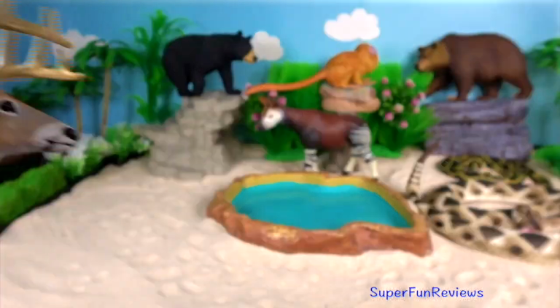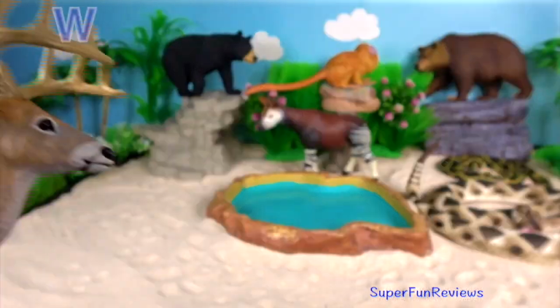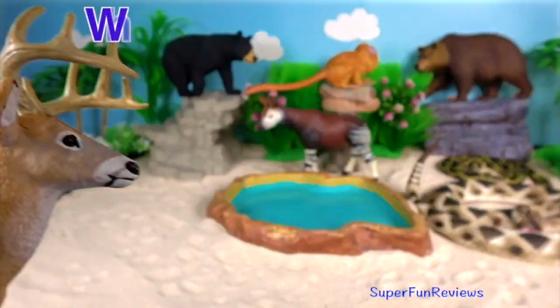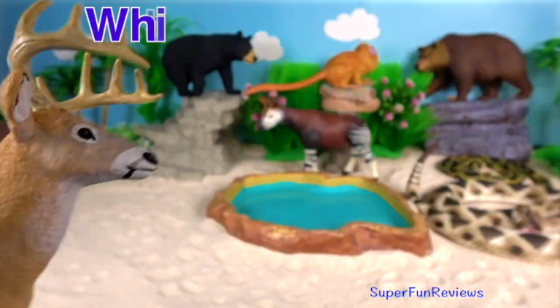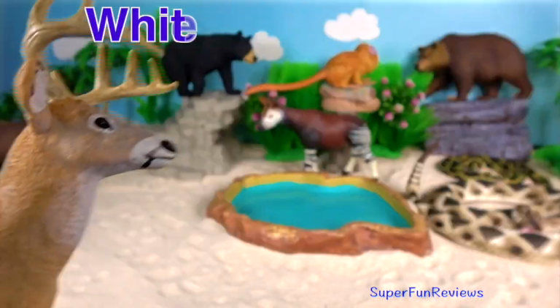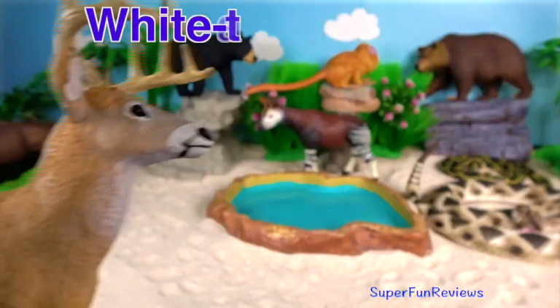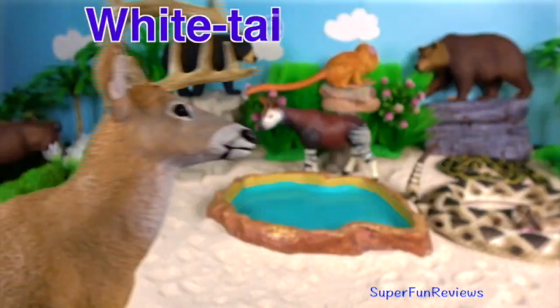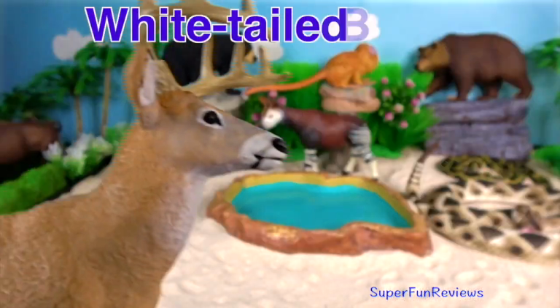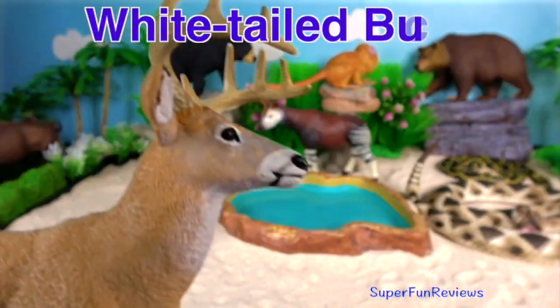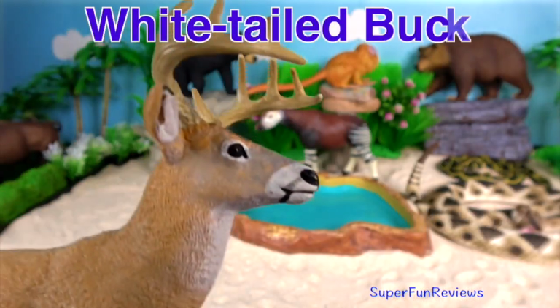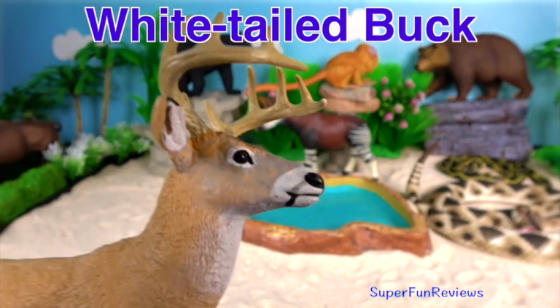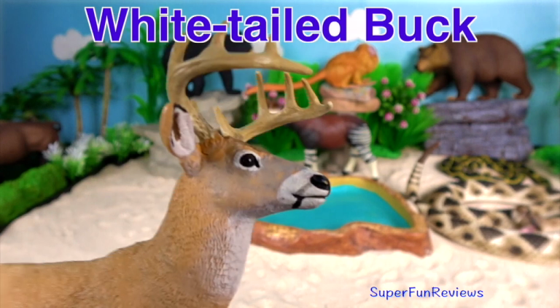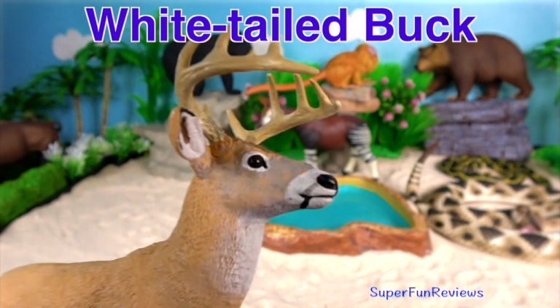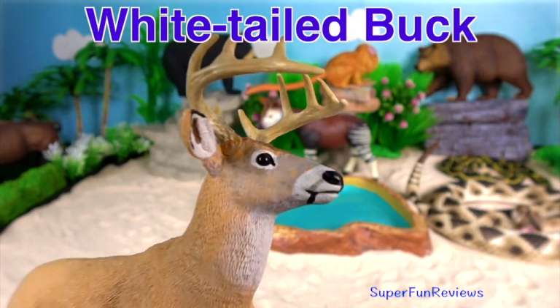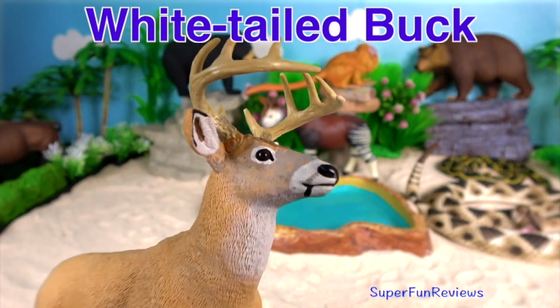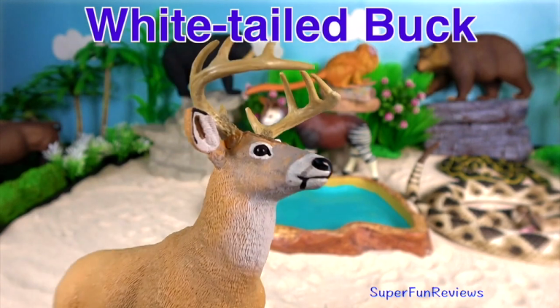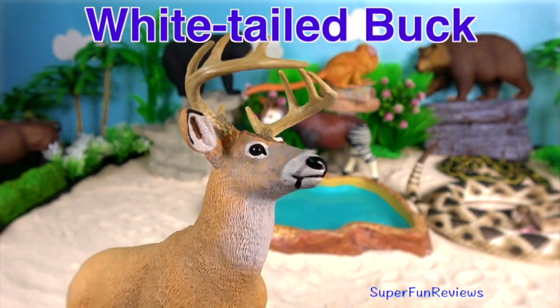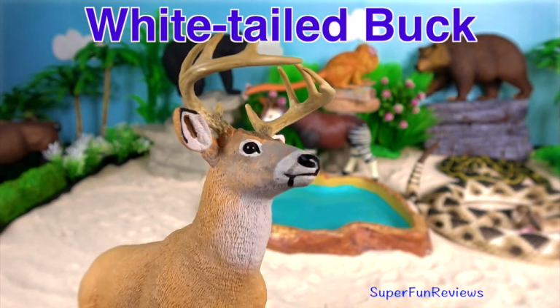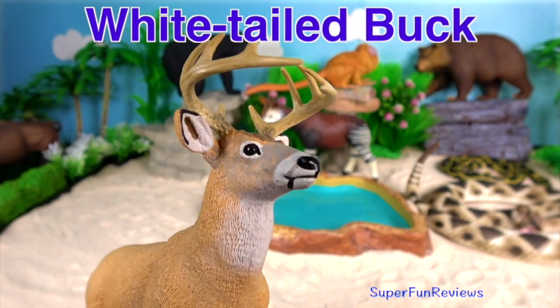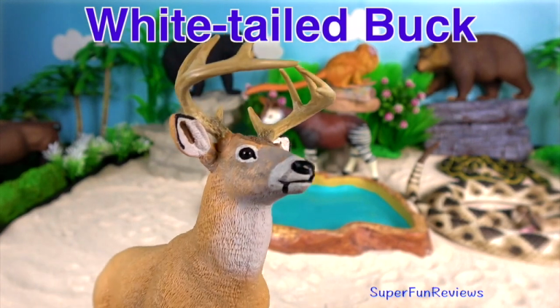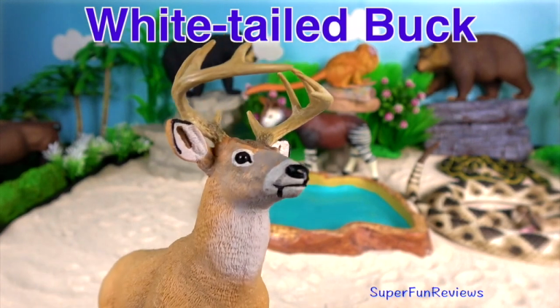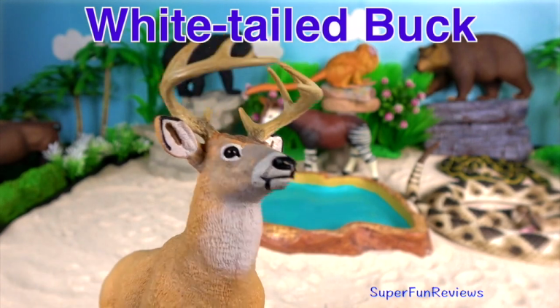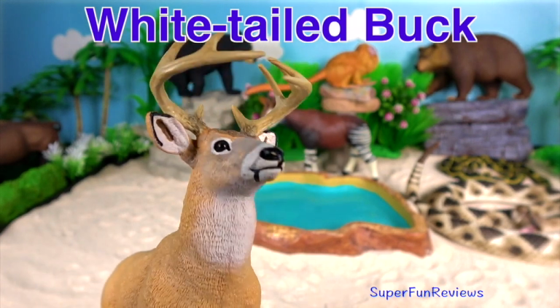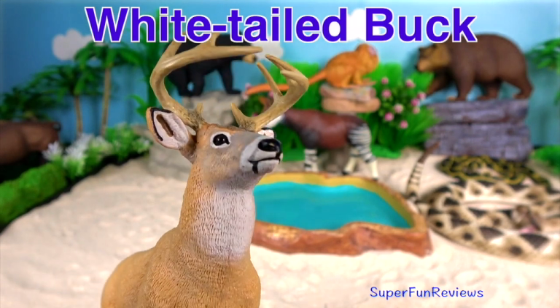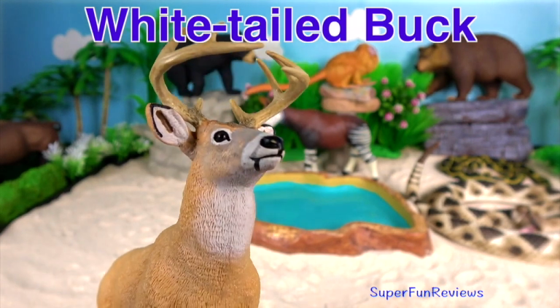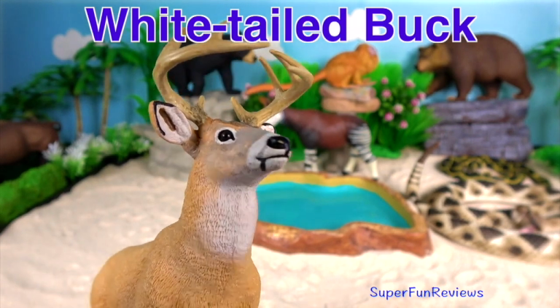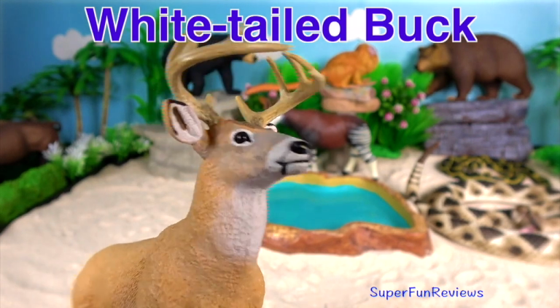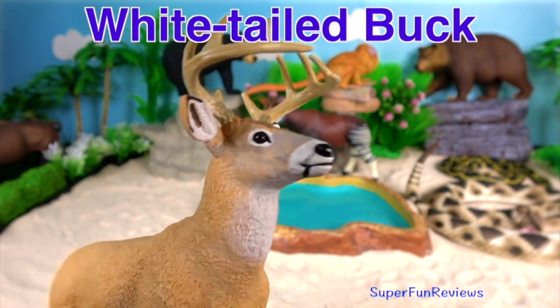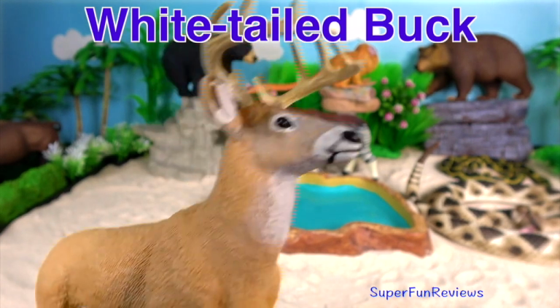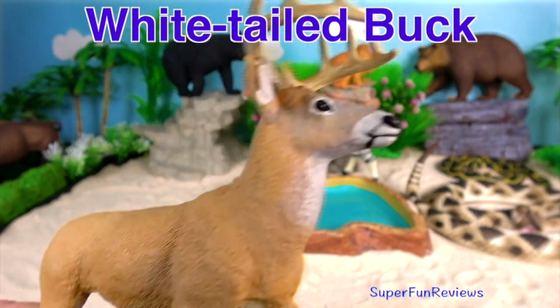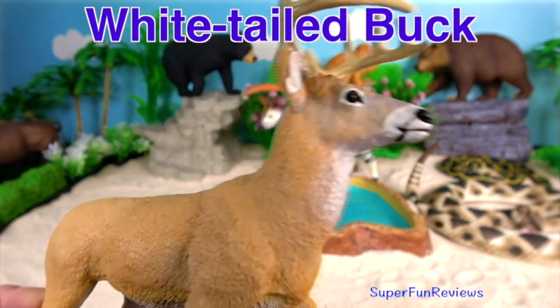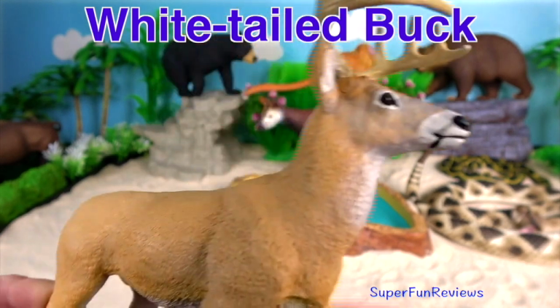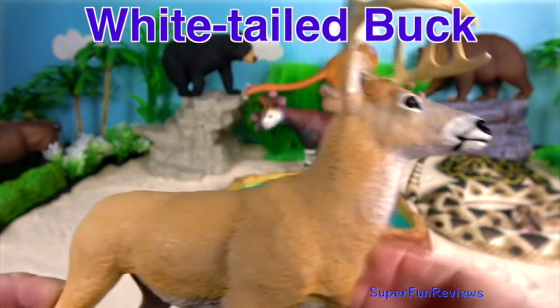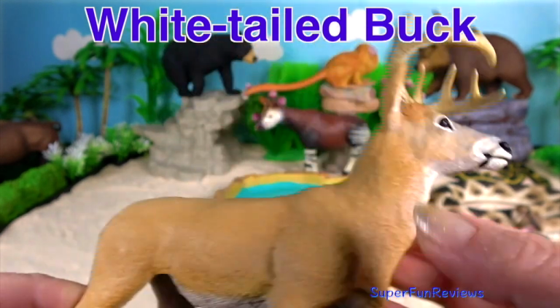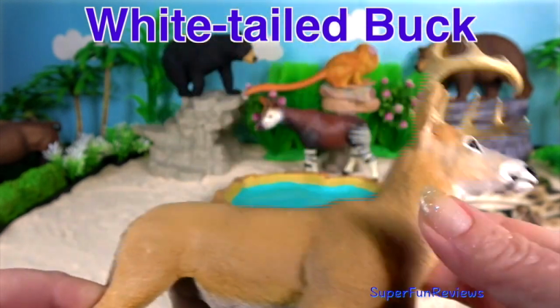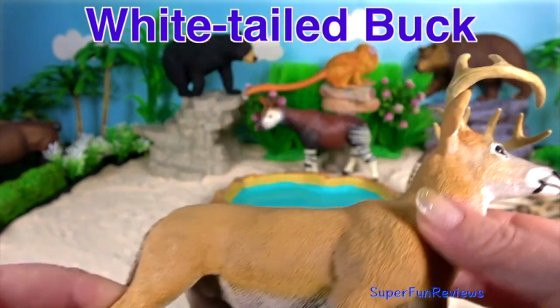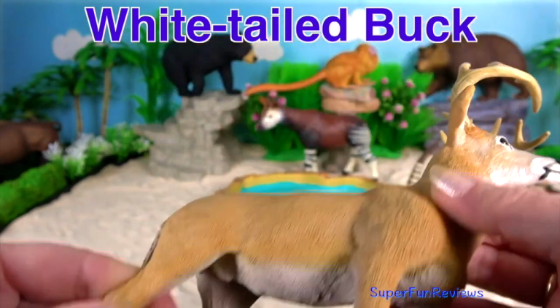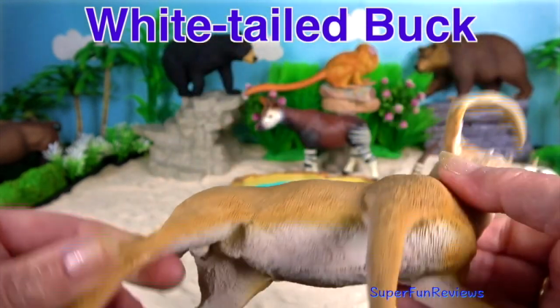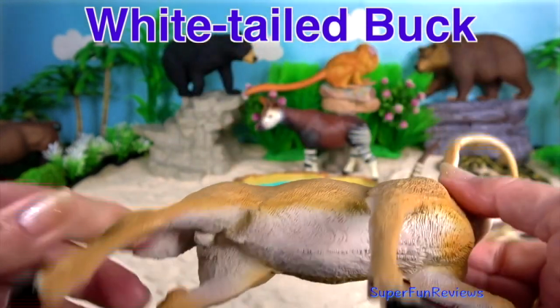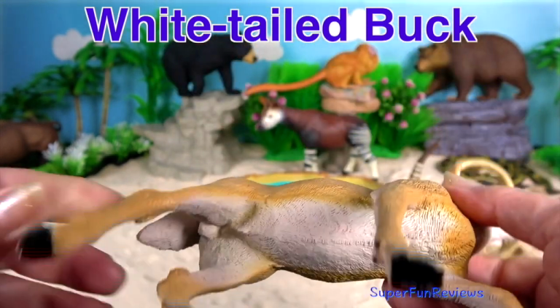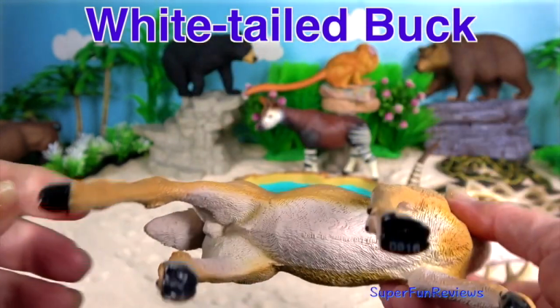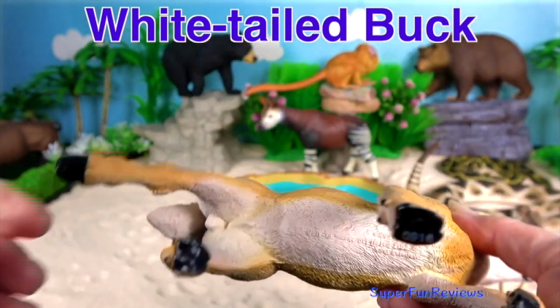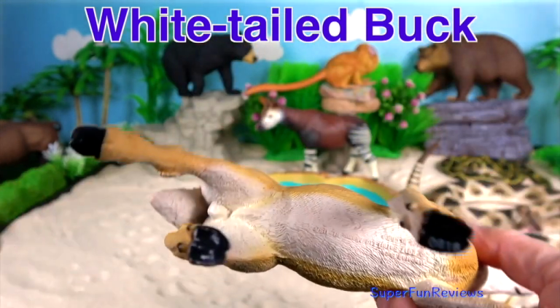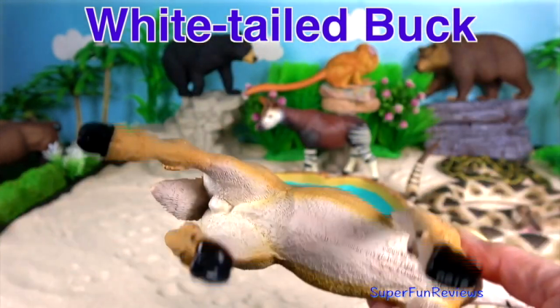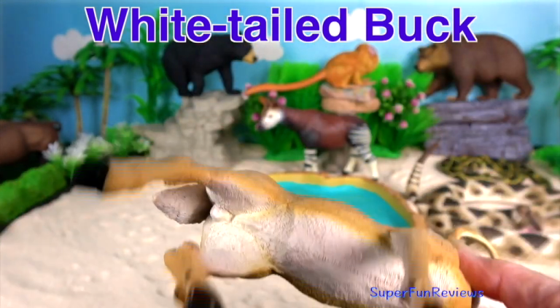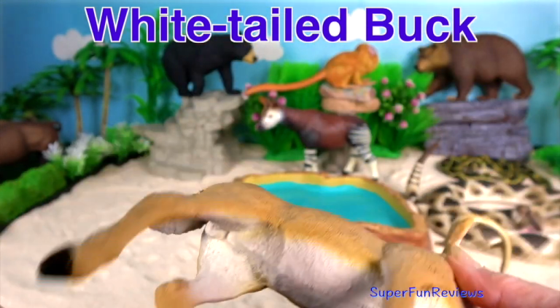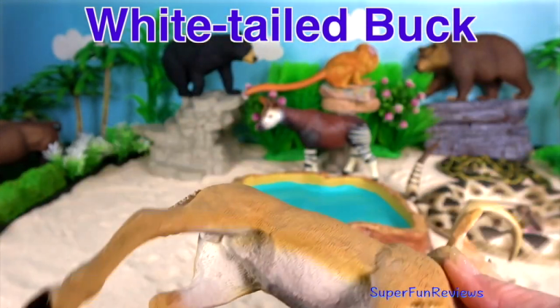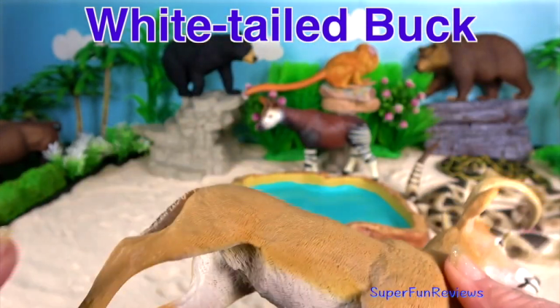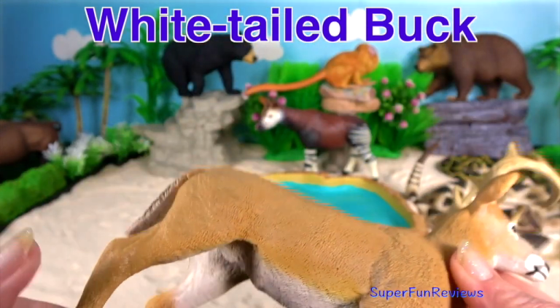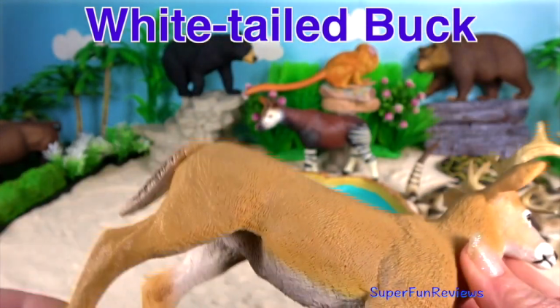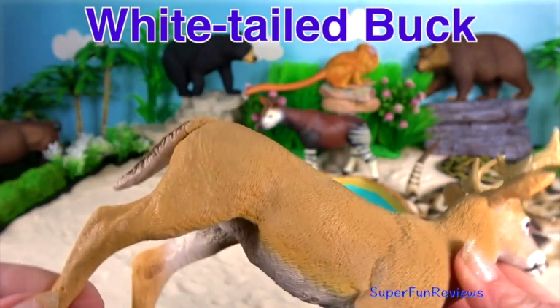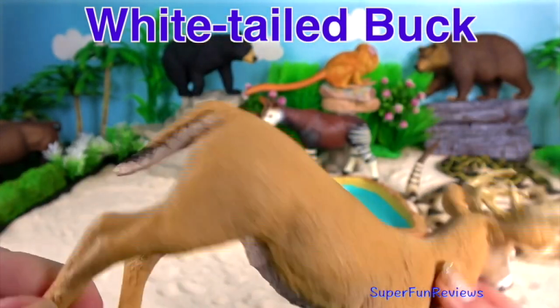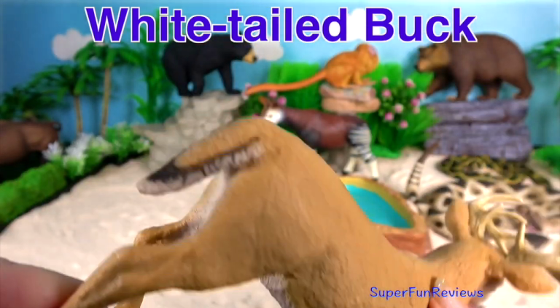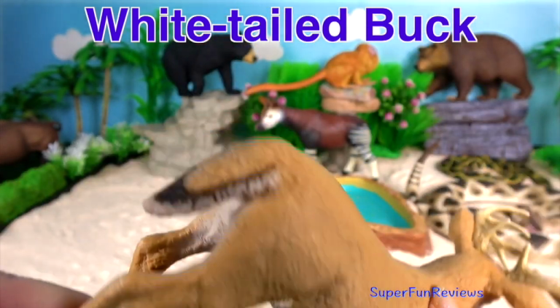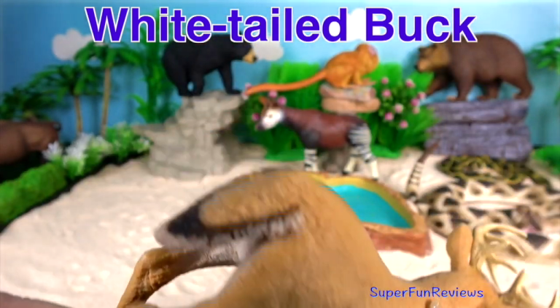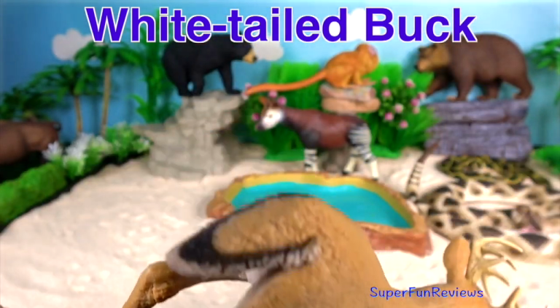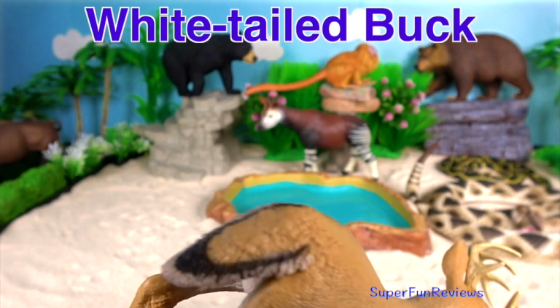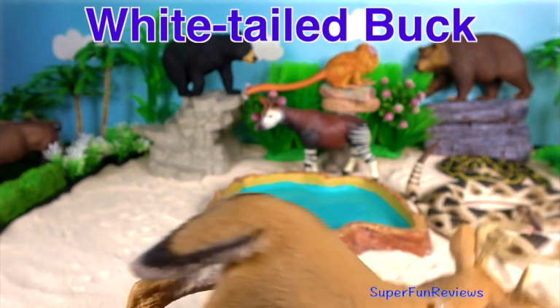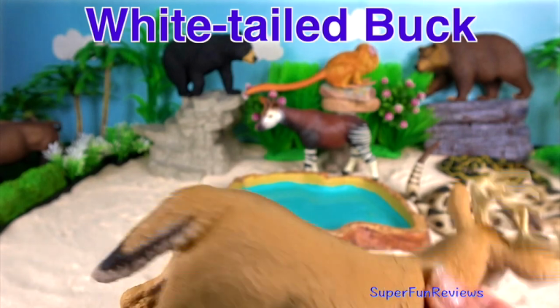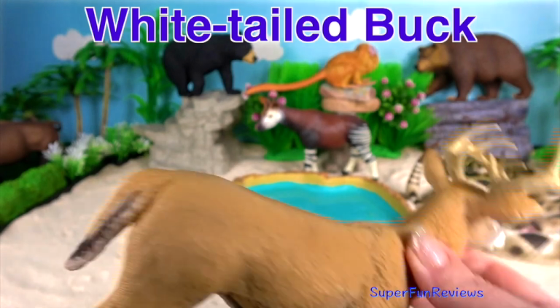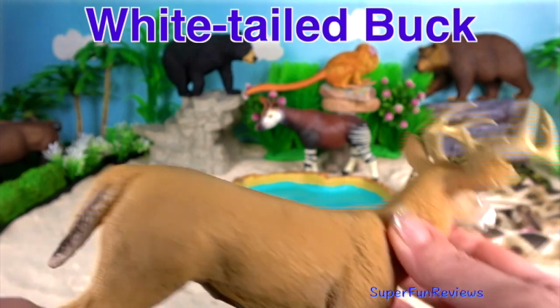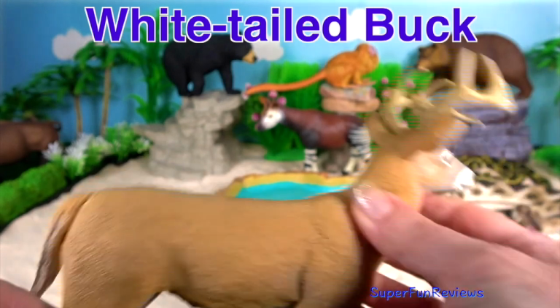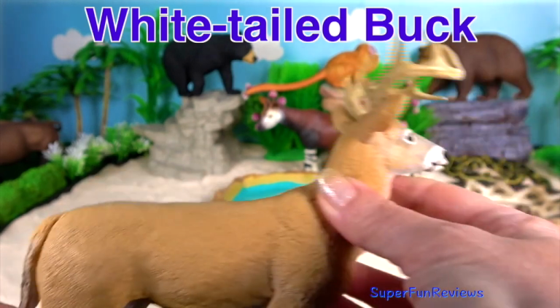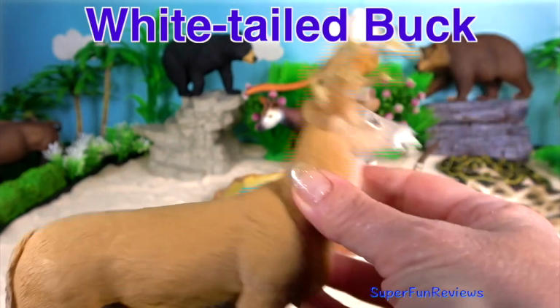White-tailed Buck. A buck is a male deer. They regrow their antlers every year. Their antlers begin to grow in late spring.